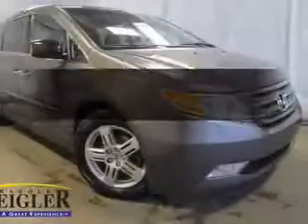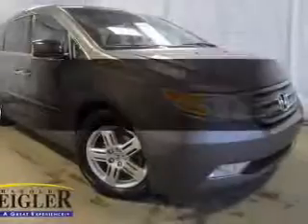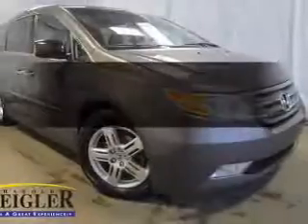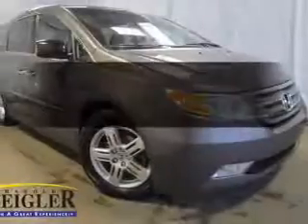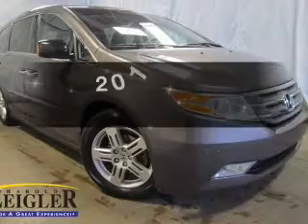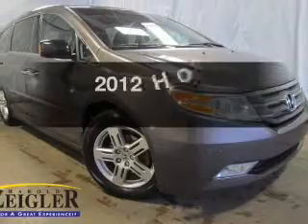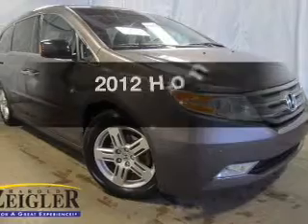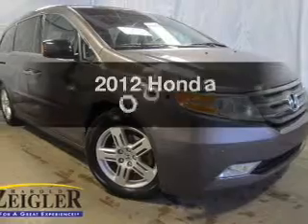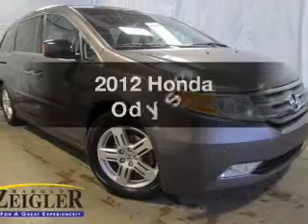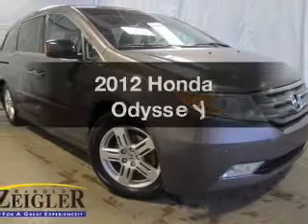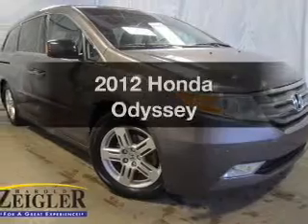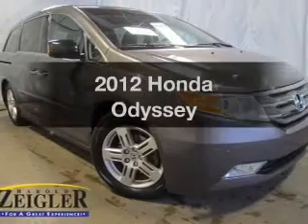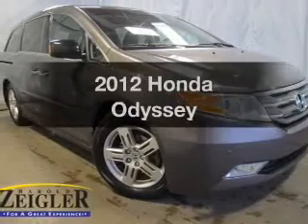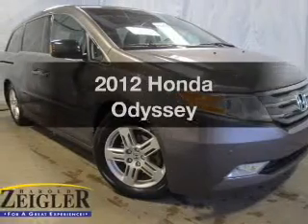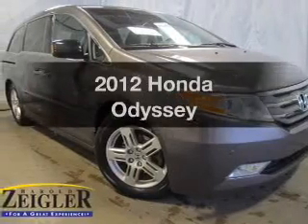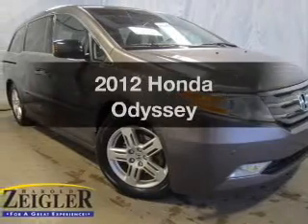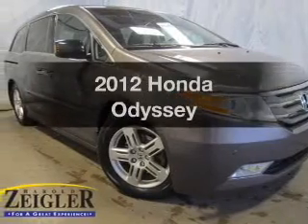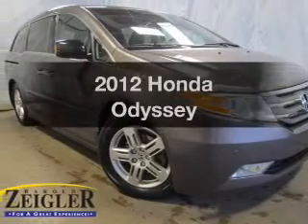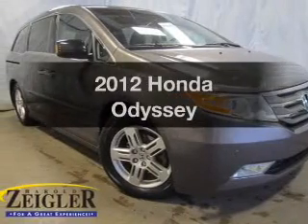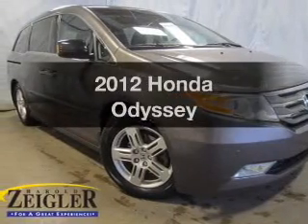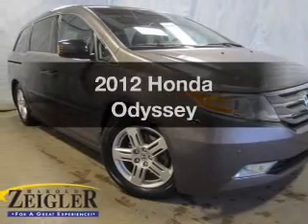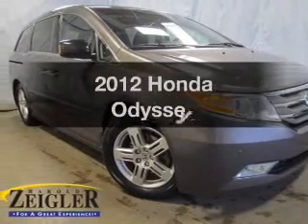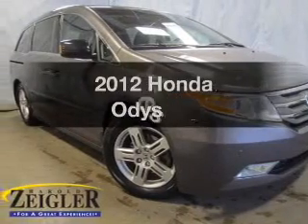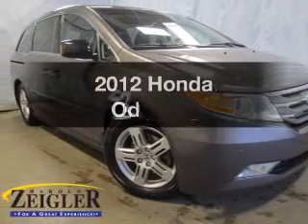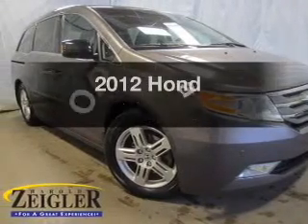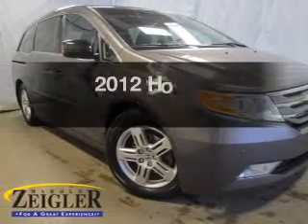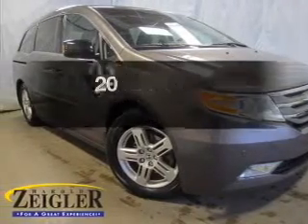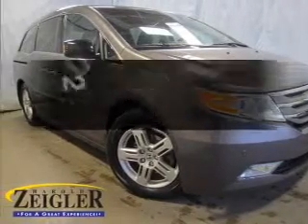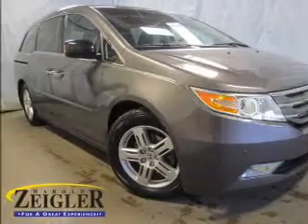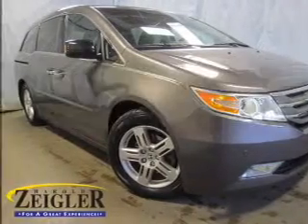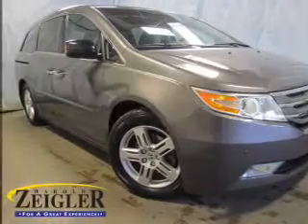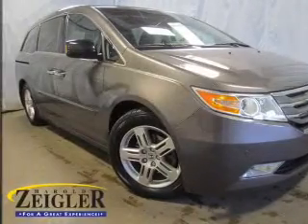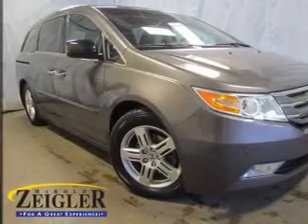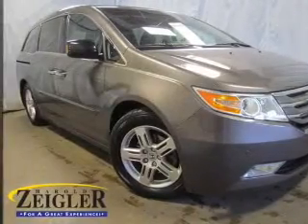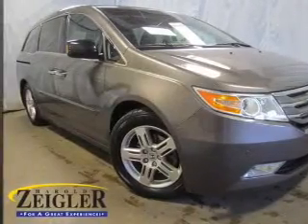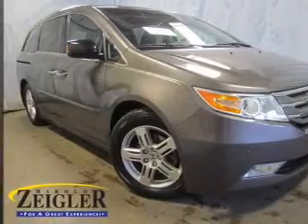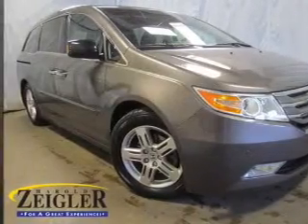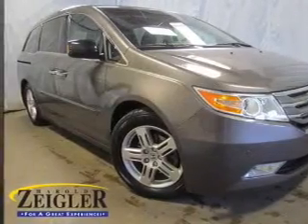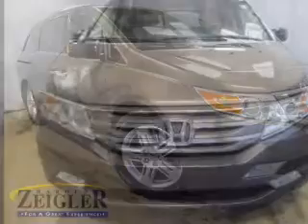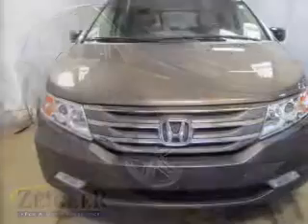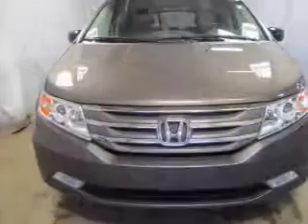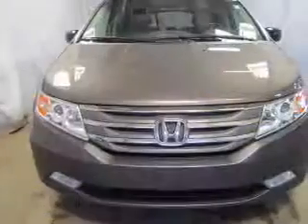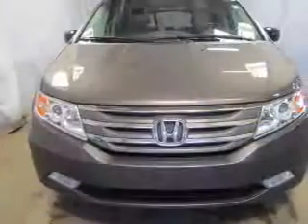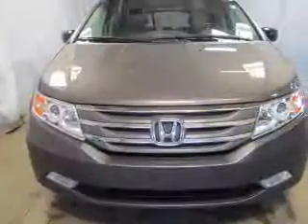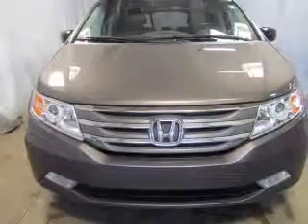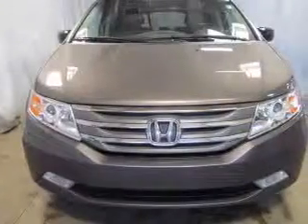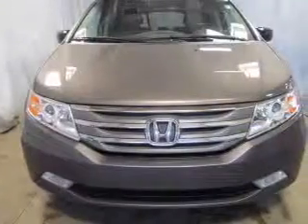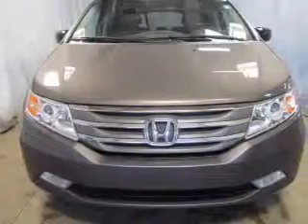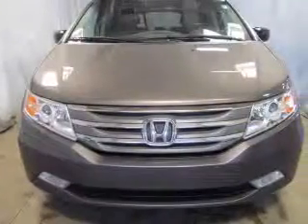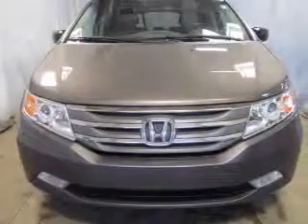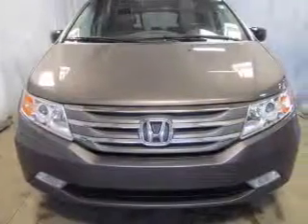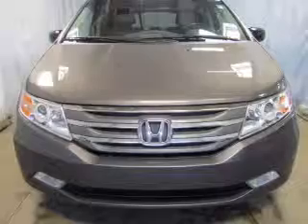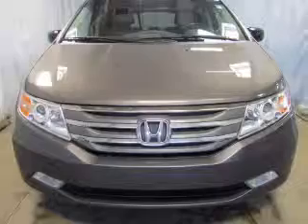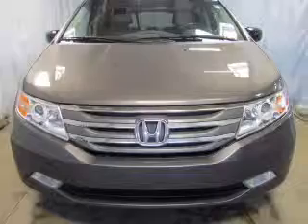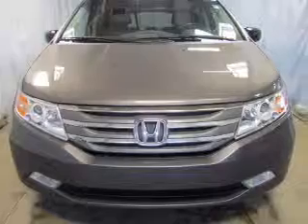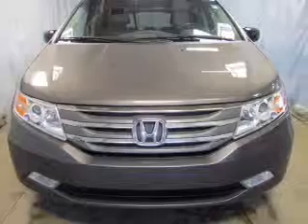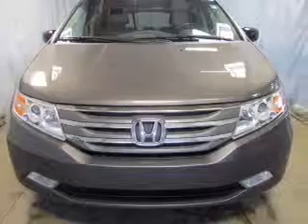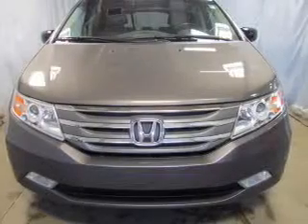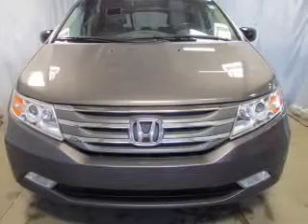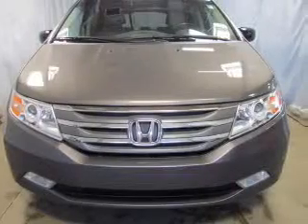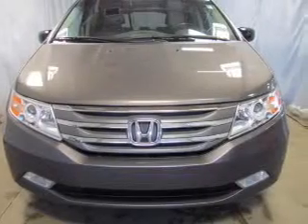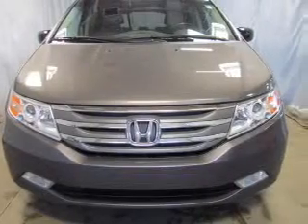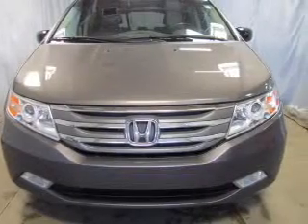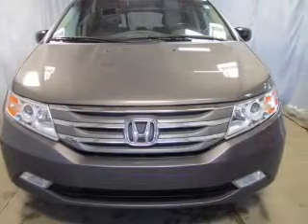Get noticed in this 2012 Honda Odyssey. If you're looking for a first-rate auto, this one could be yours today.